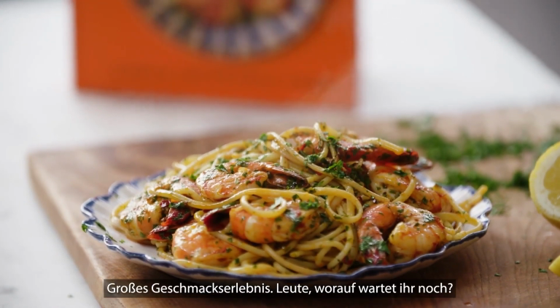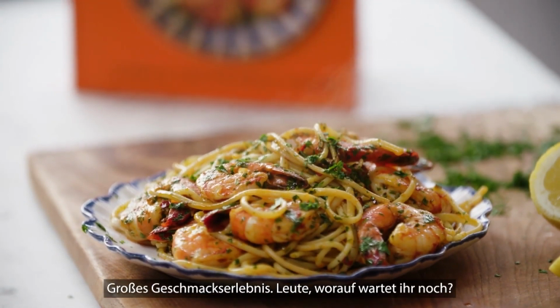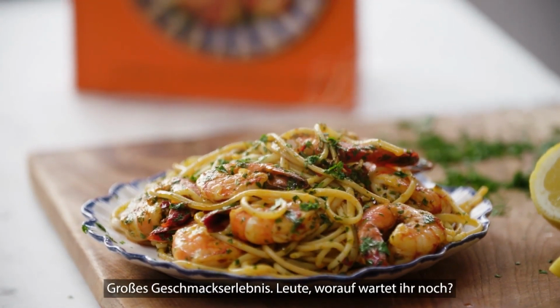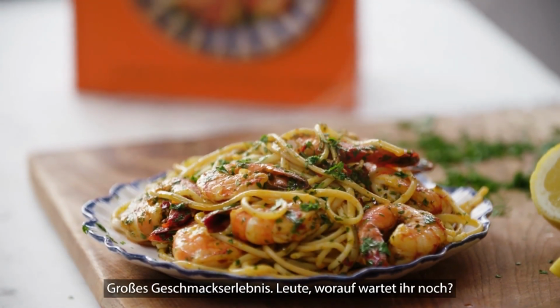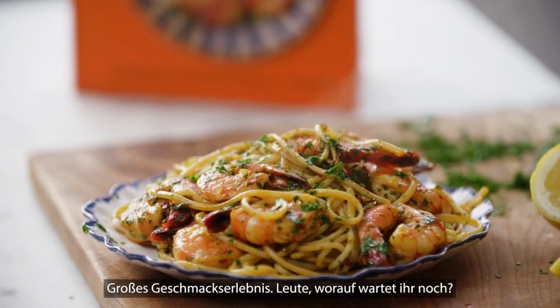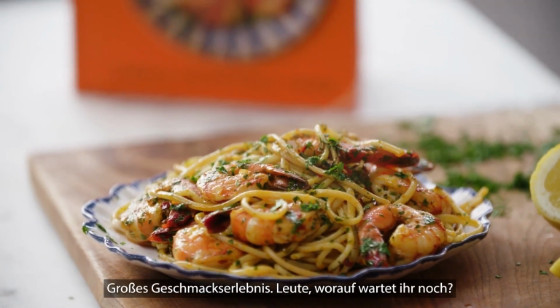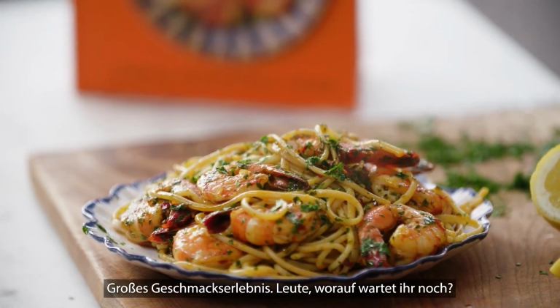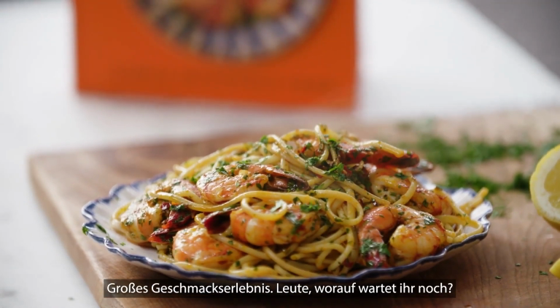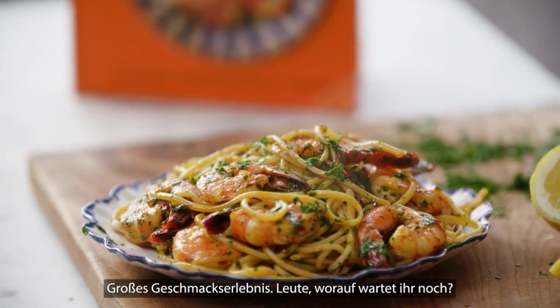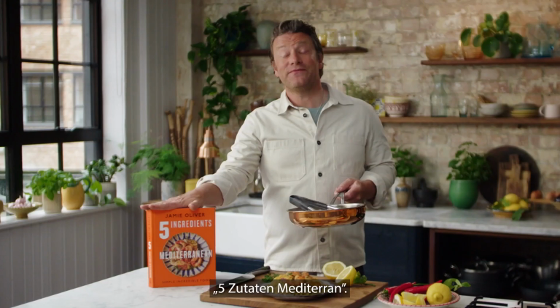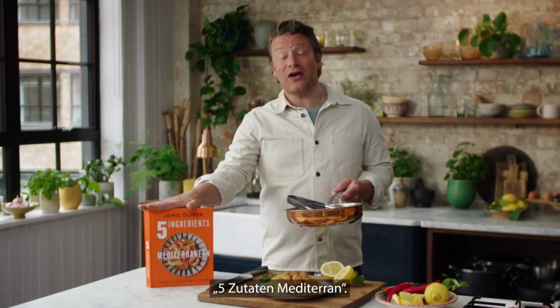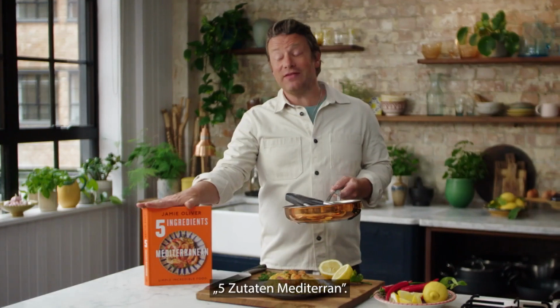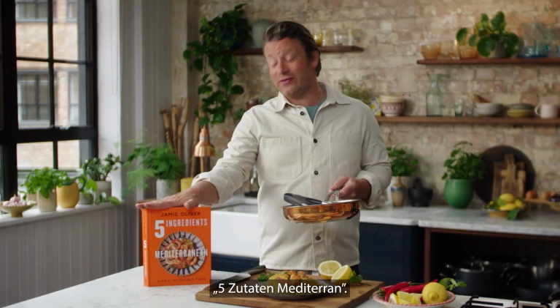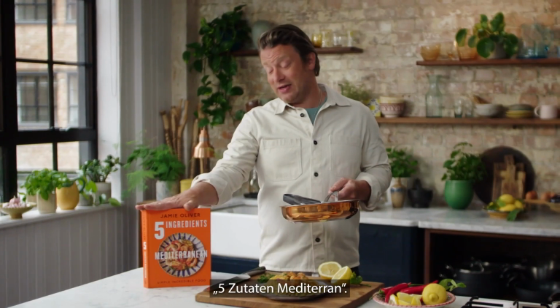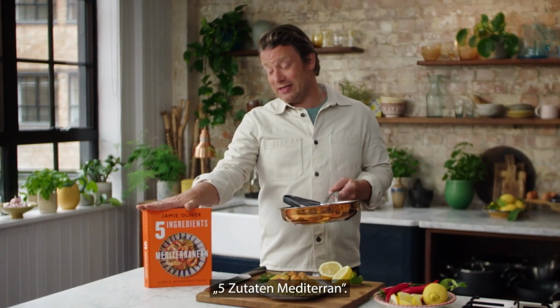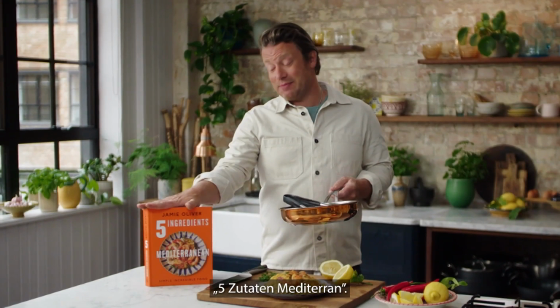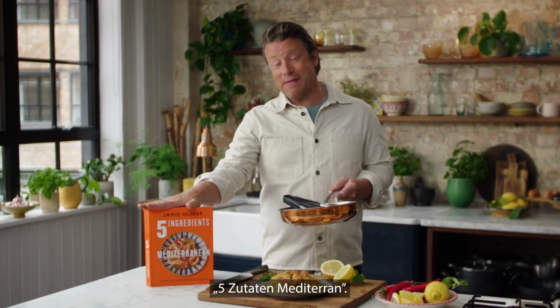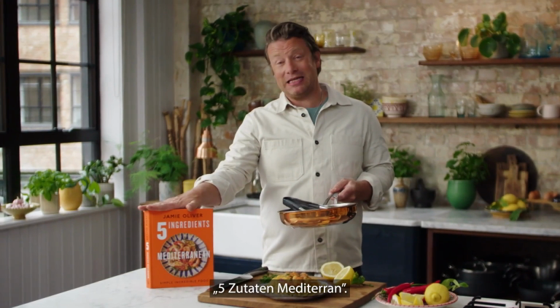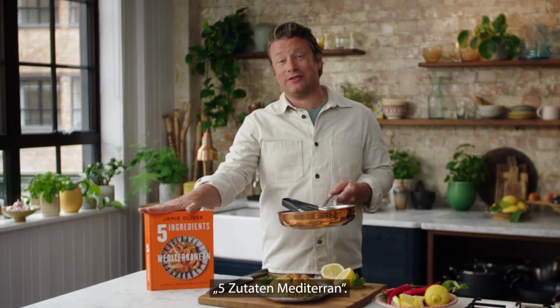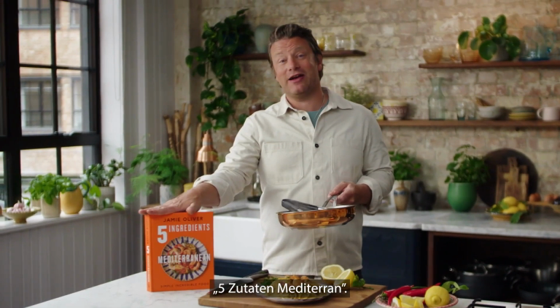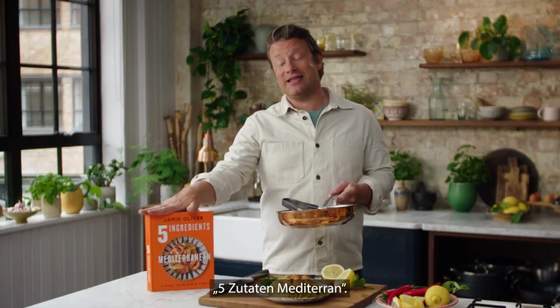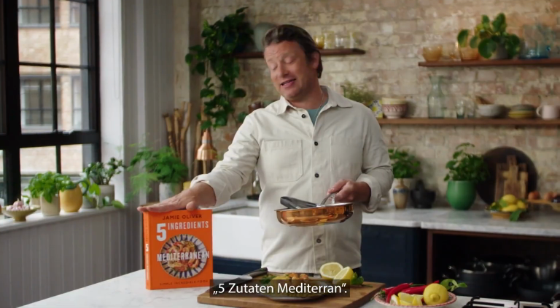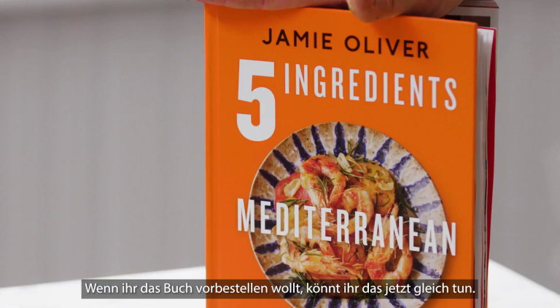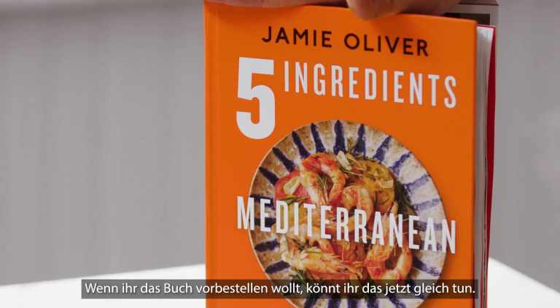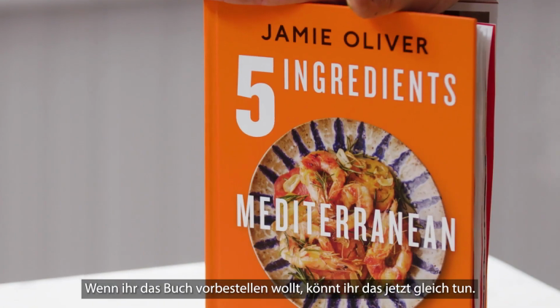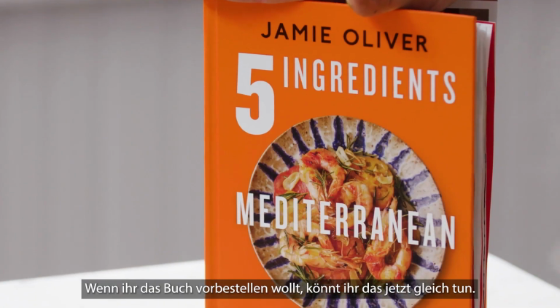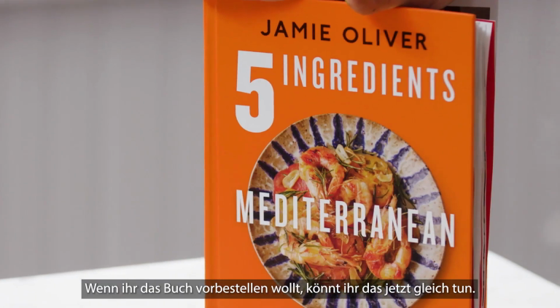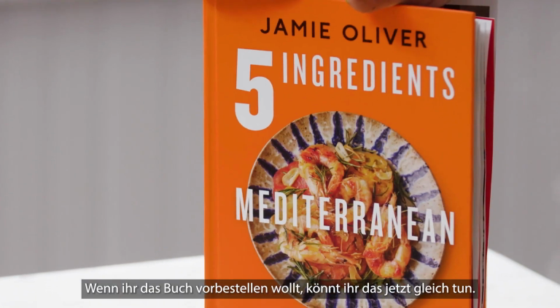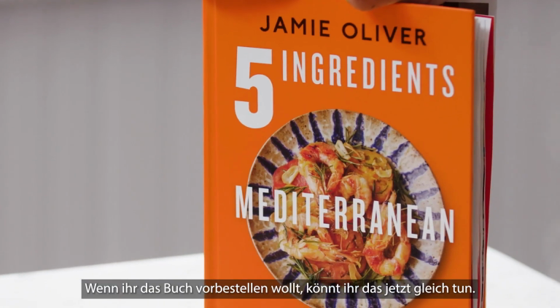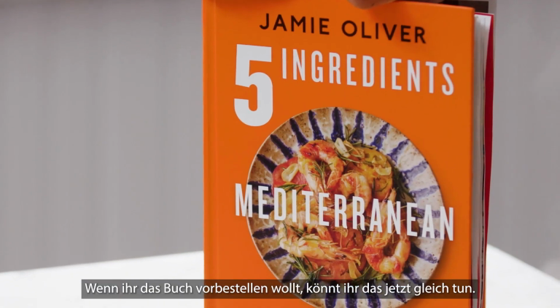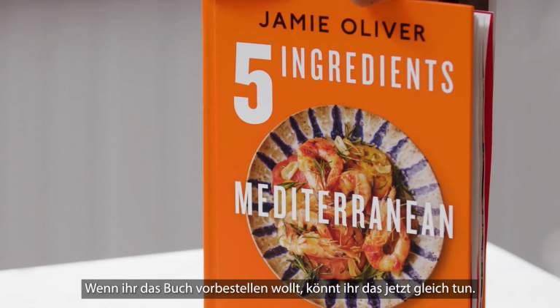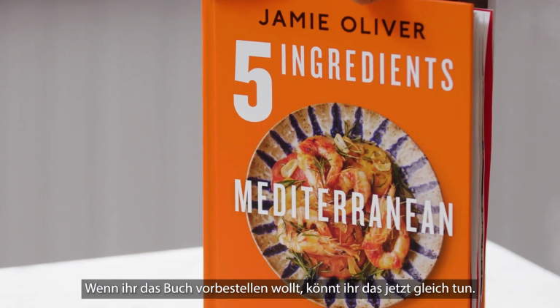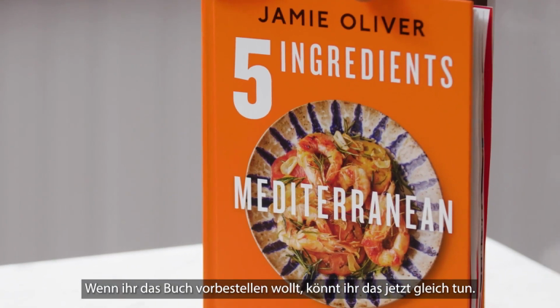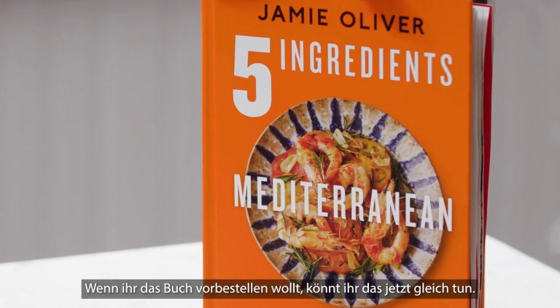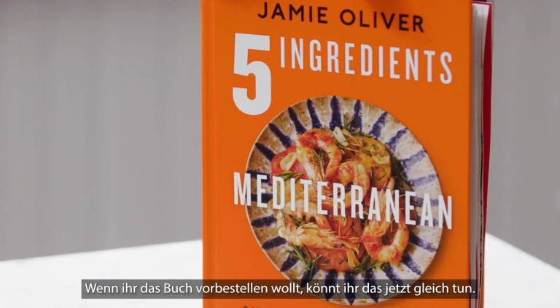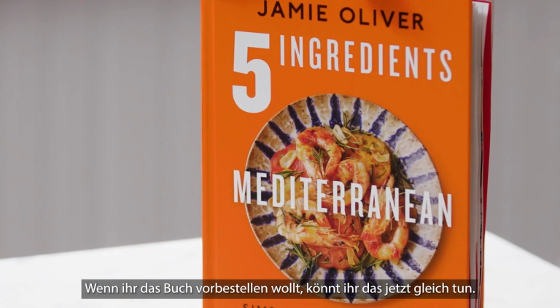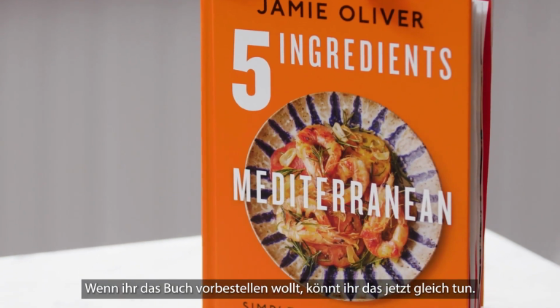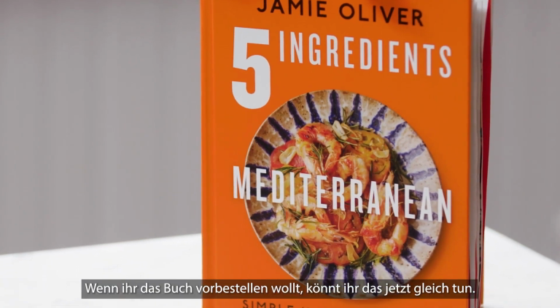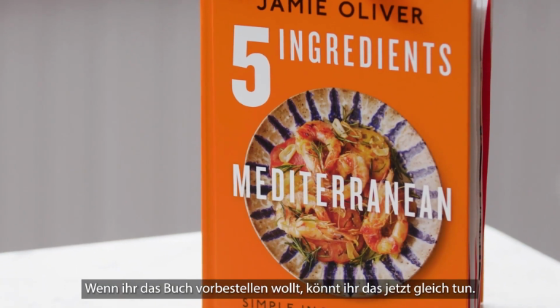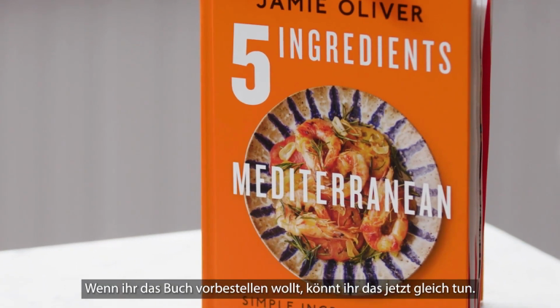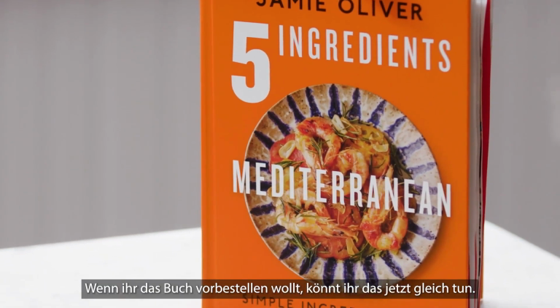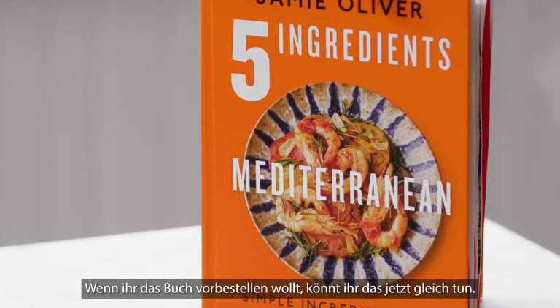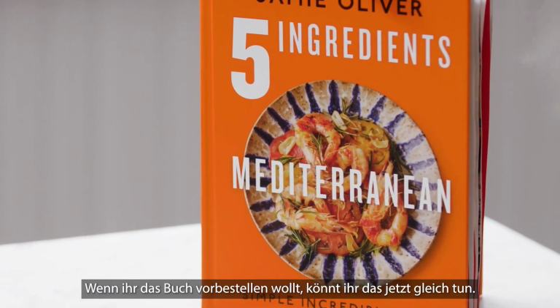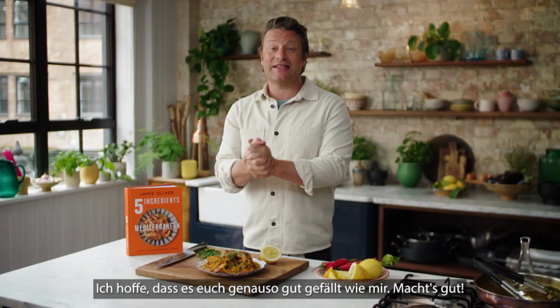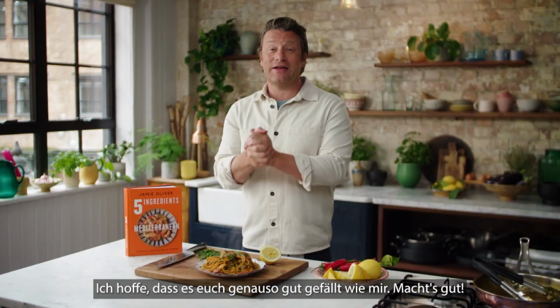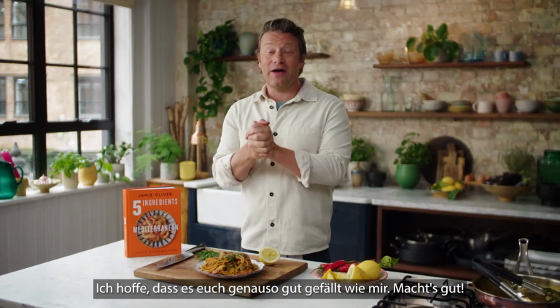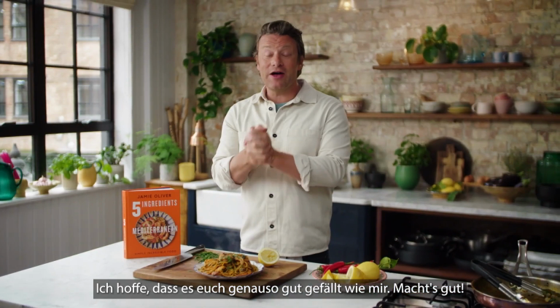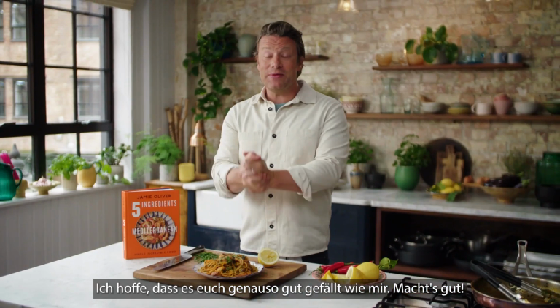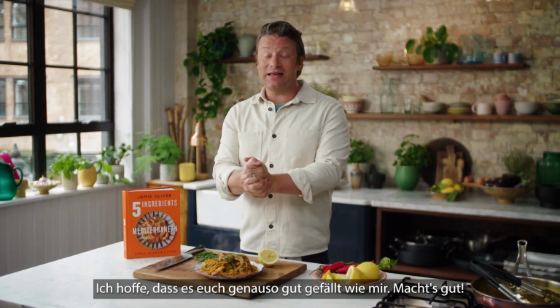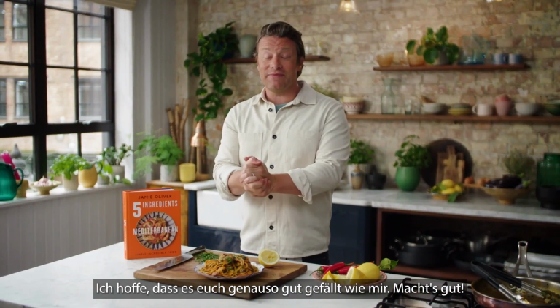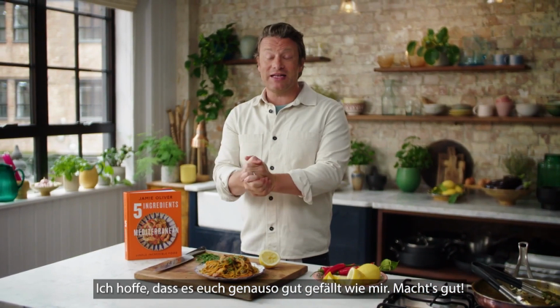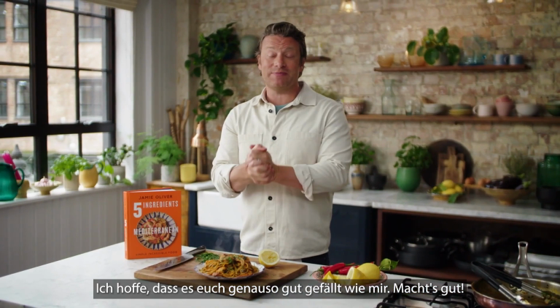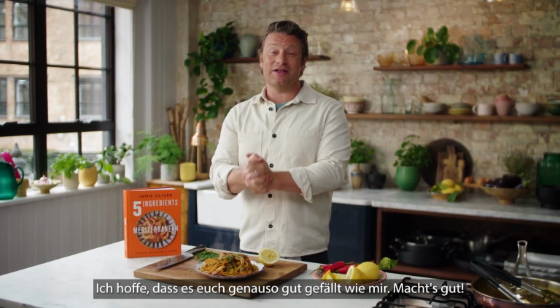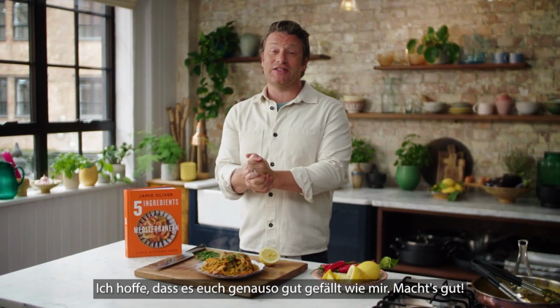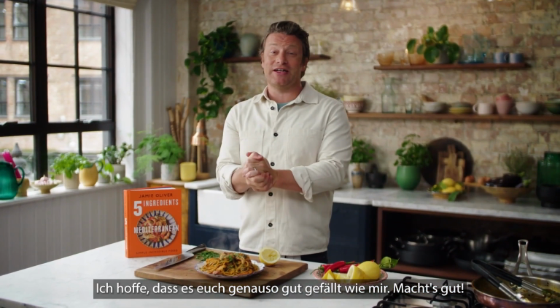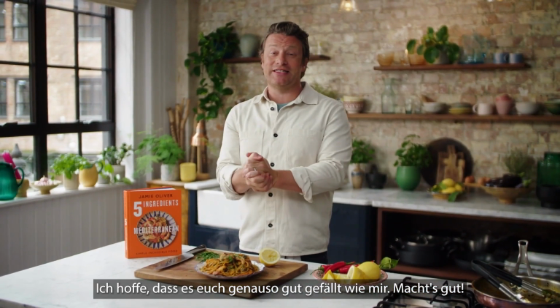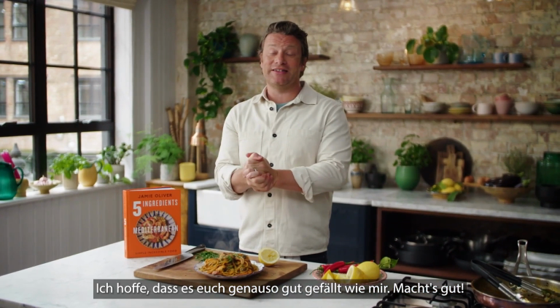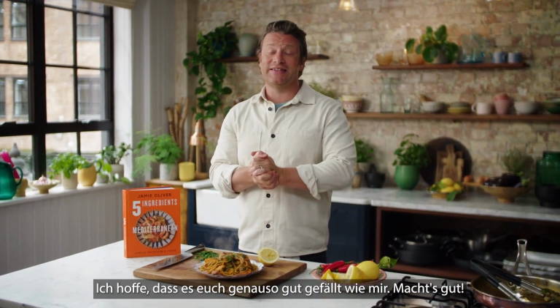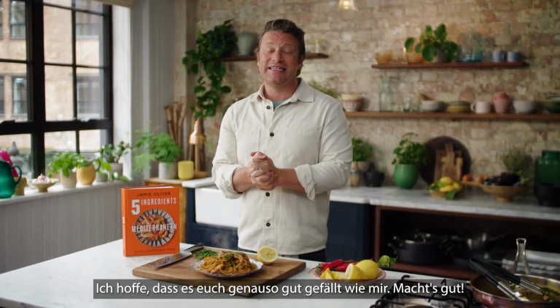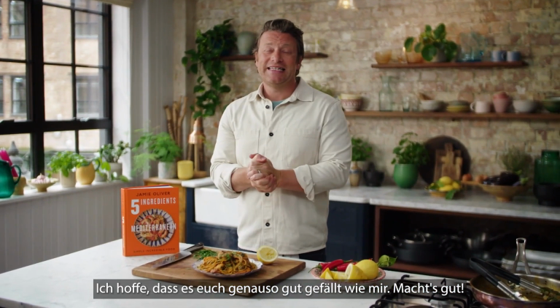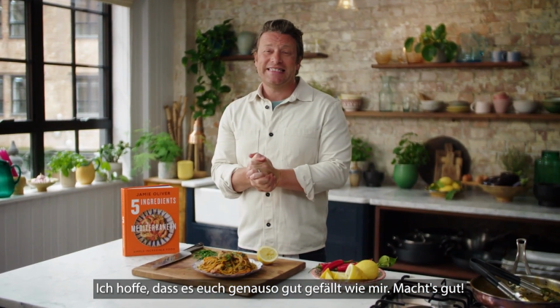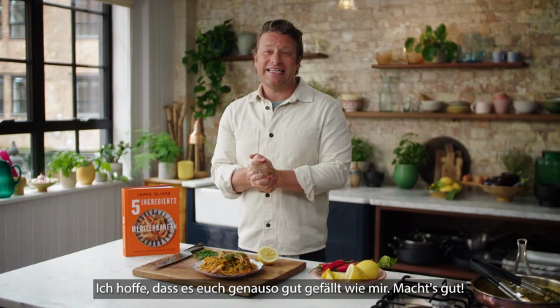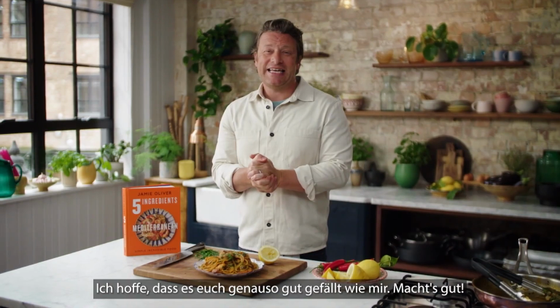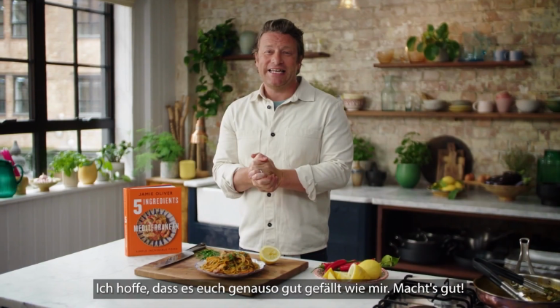So guys, what are you waiting for? Five Ingredients Mediterranean. If you want to pre-order the book you can do it right now, so I hope you love it as much as I do. Take care.